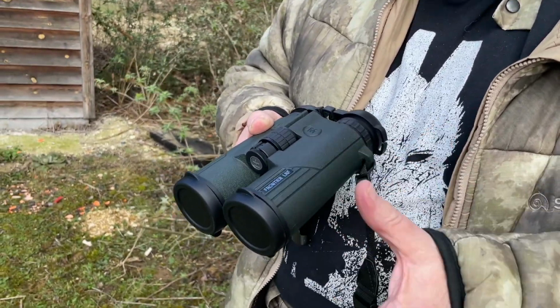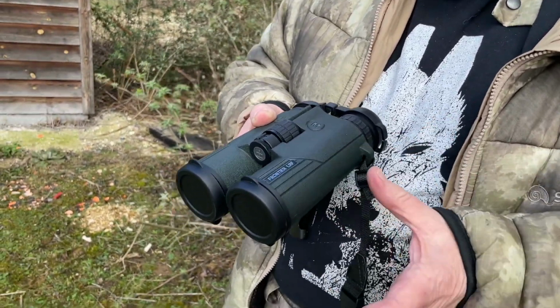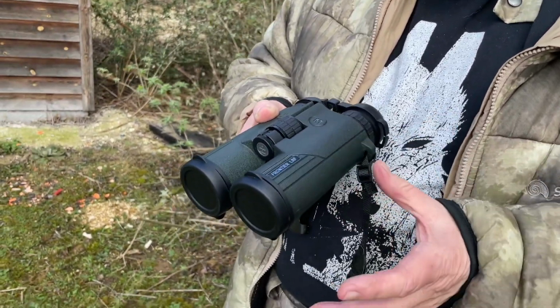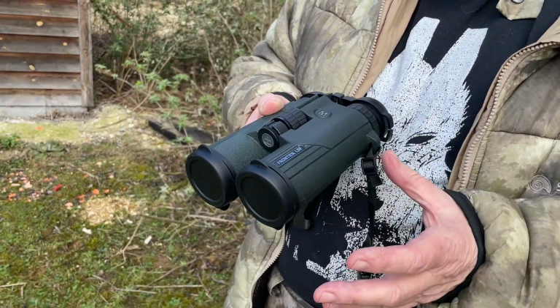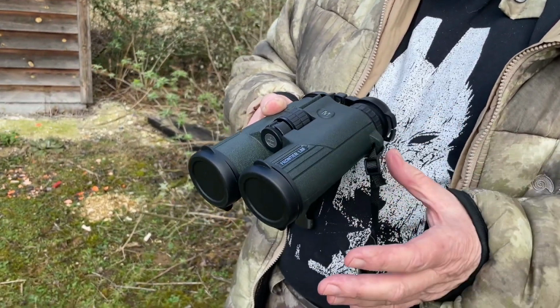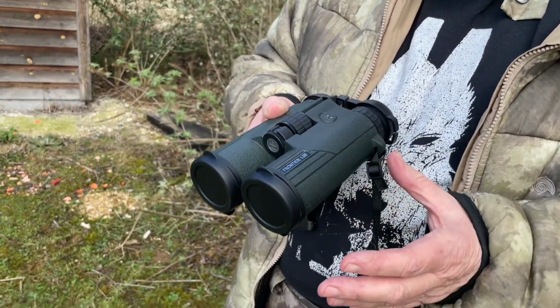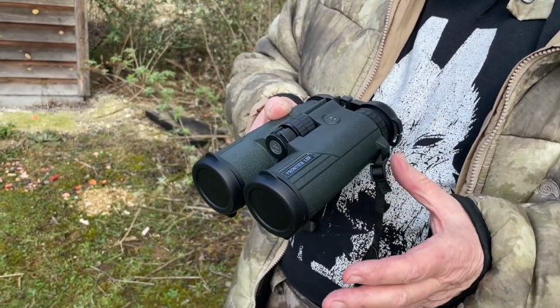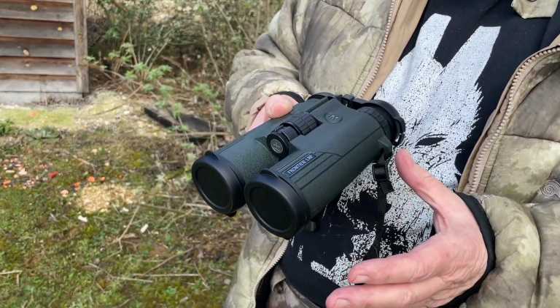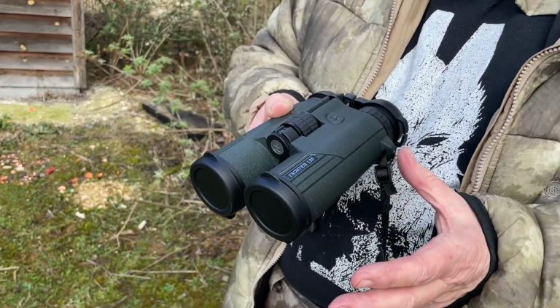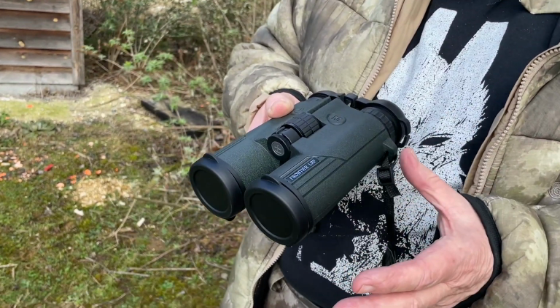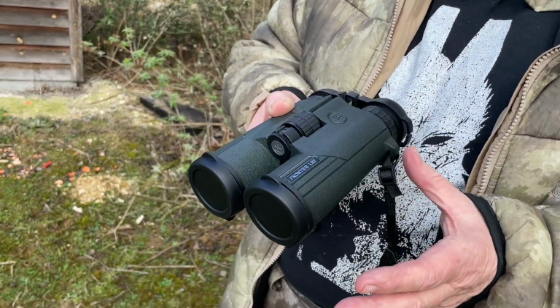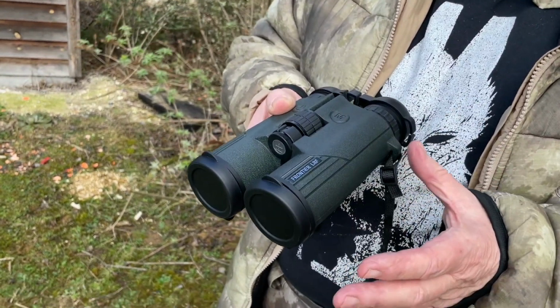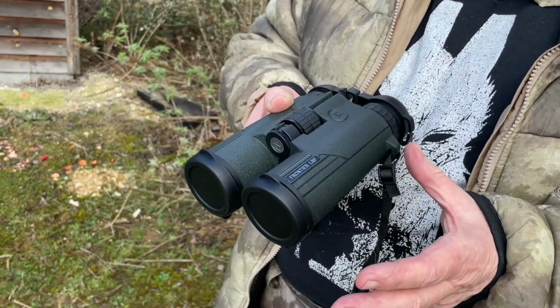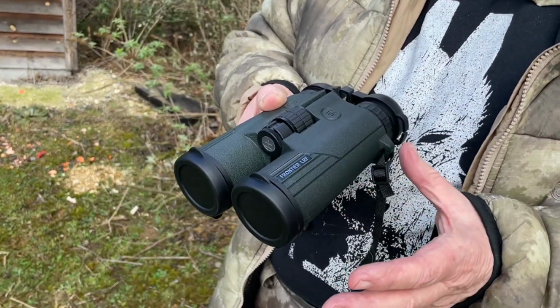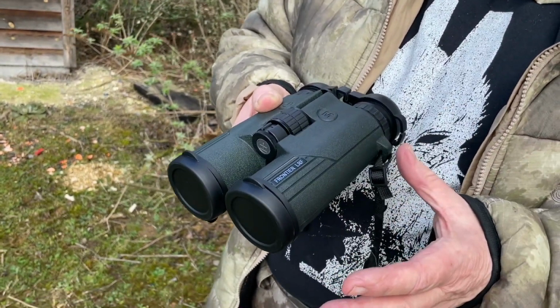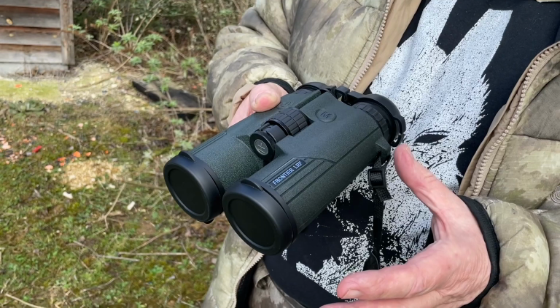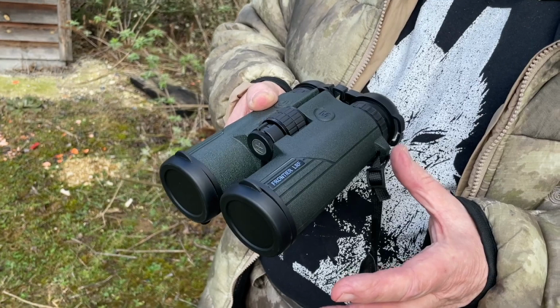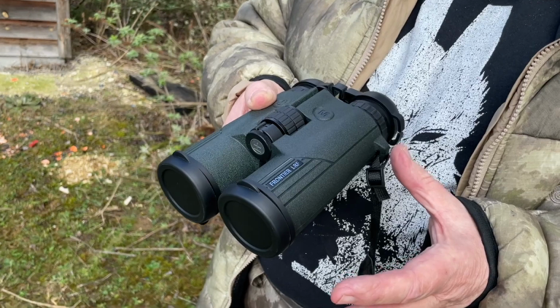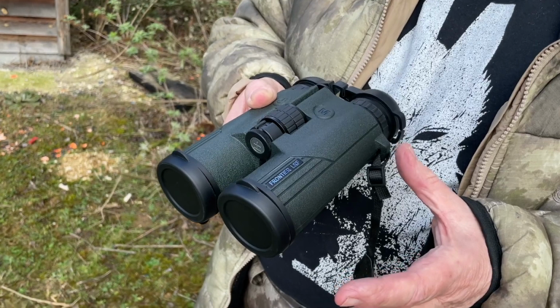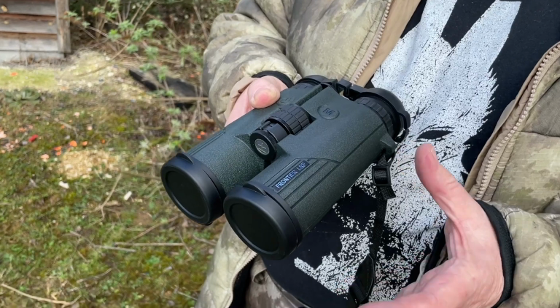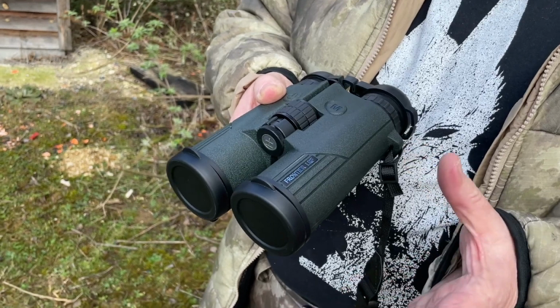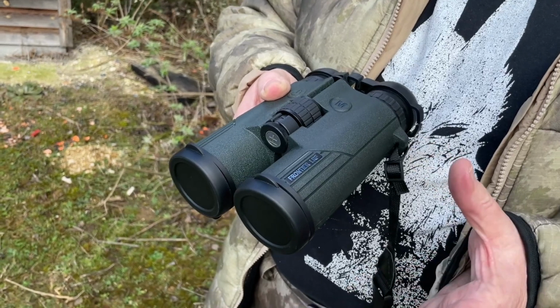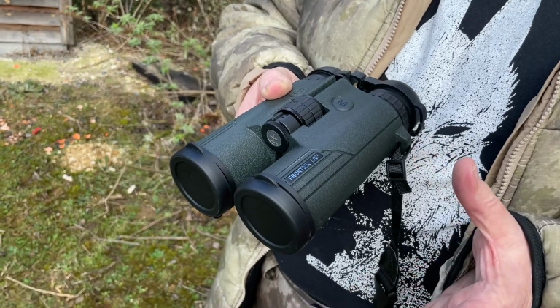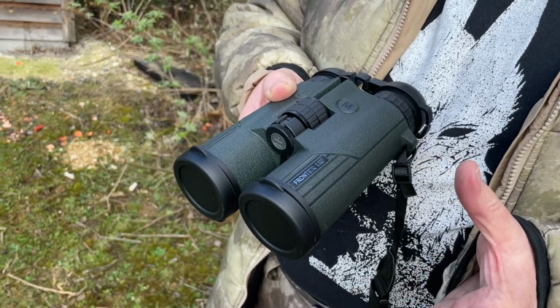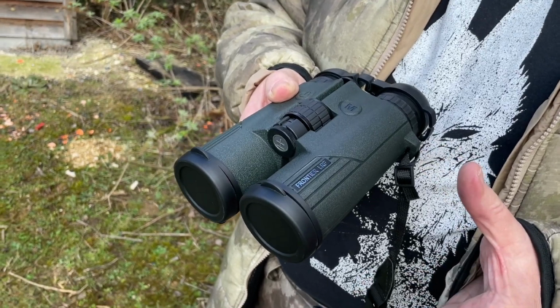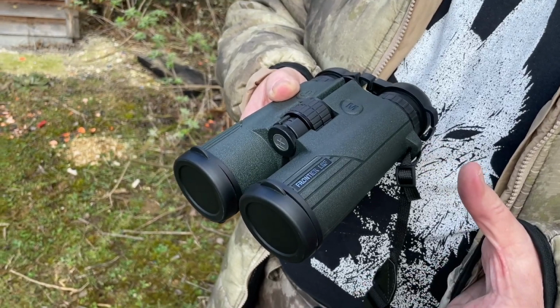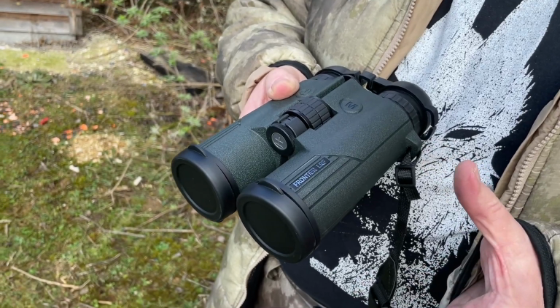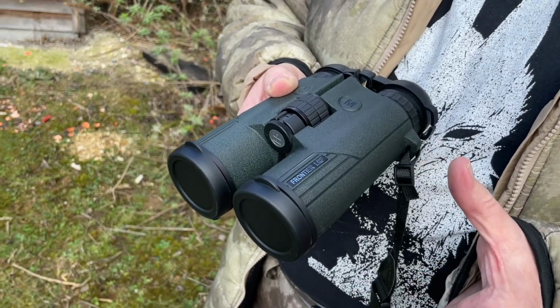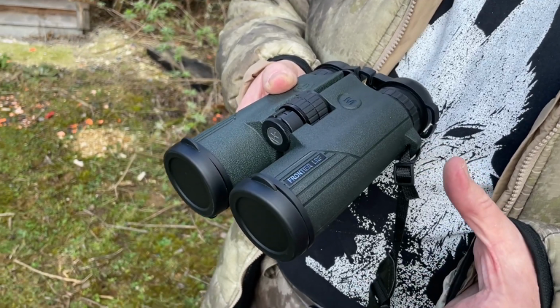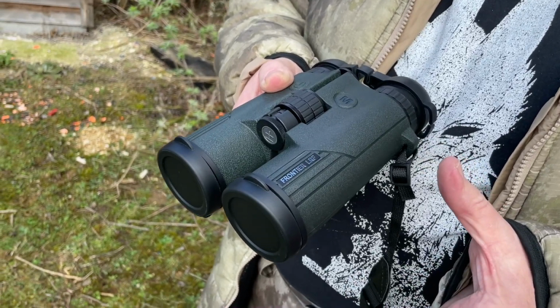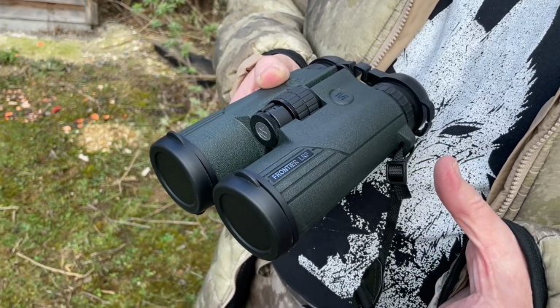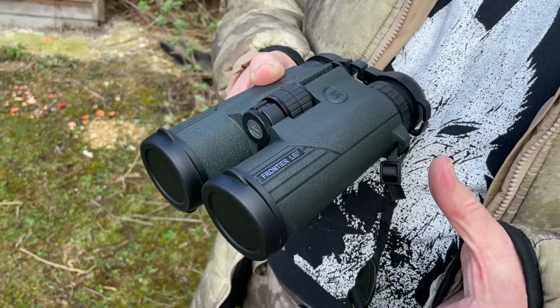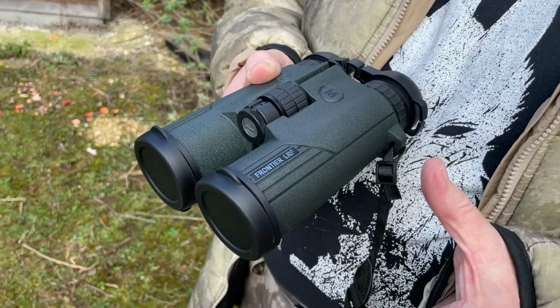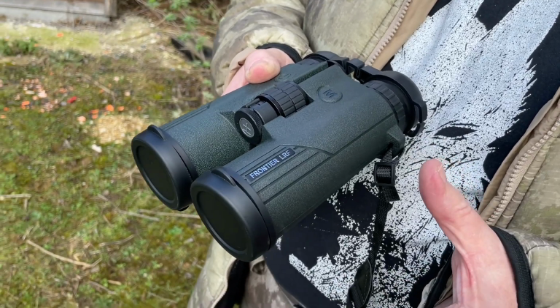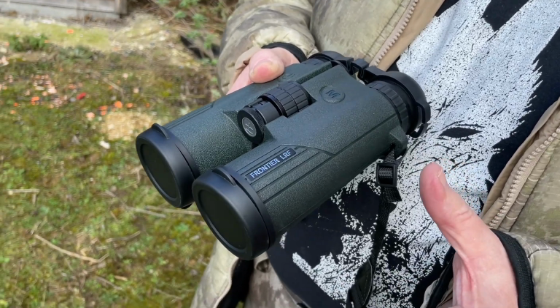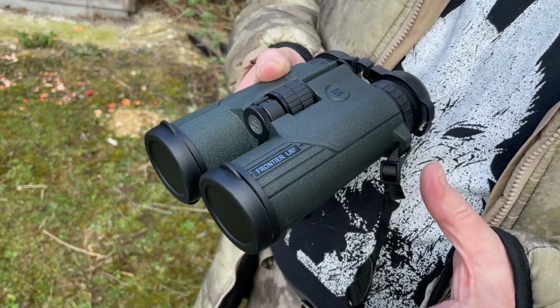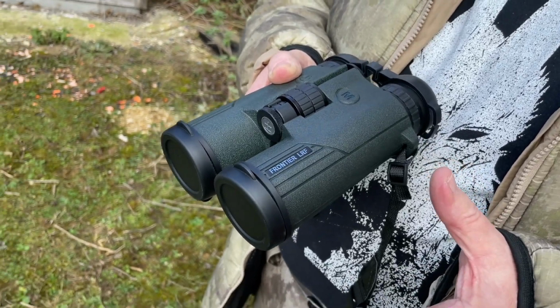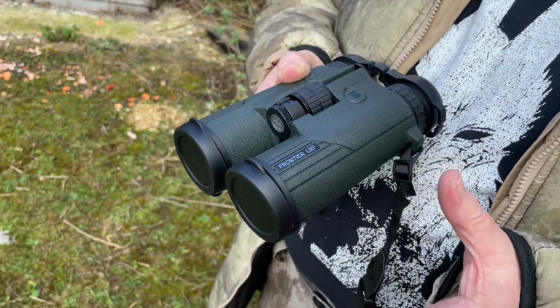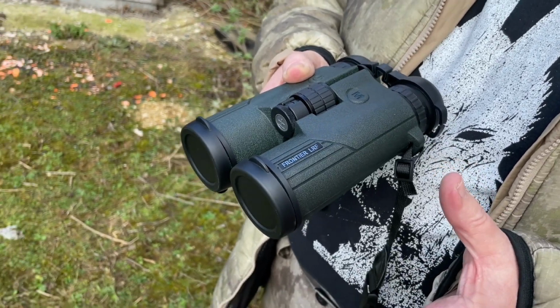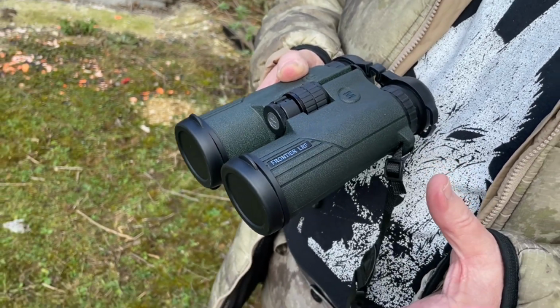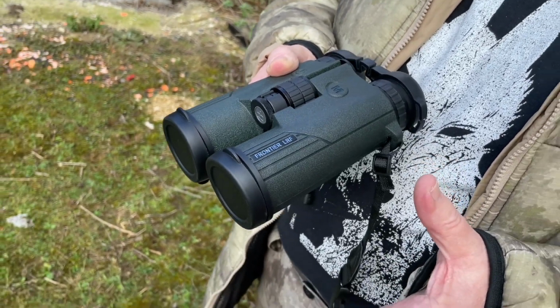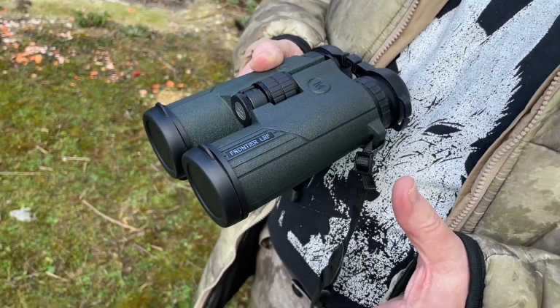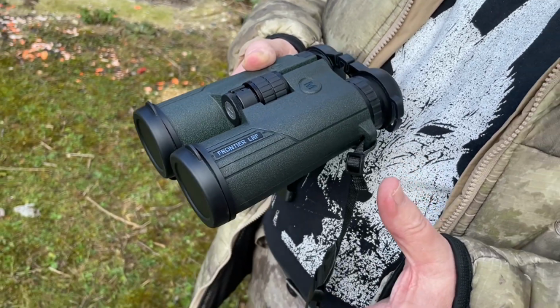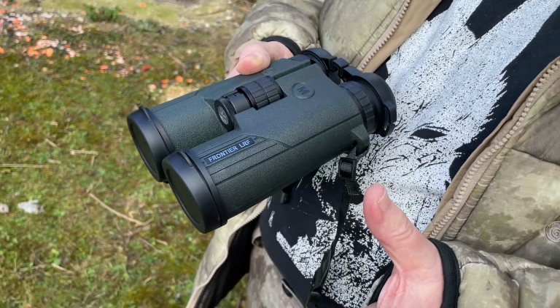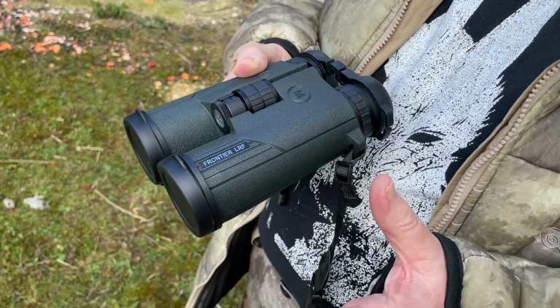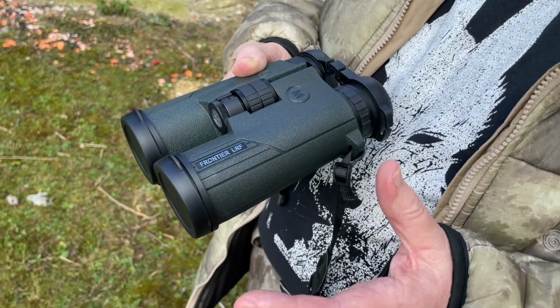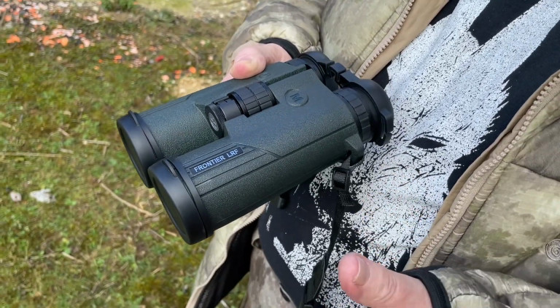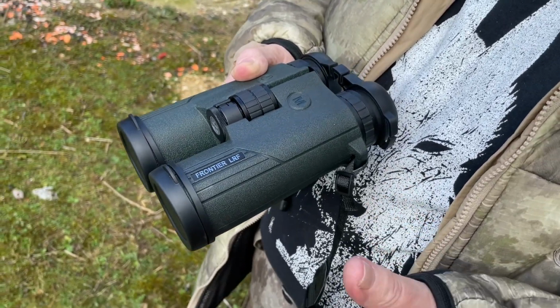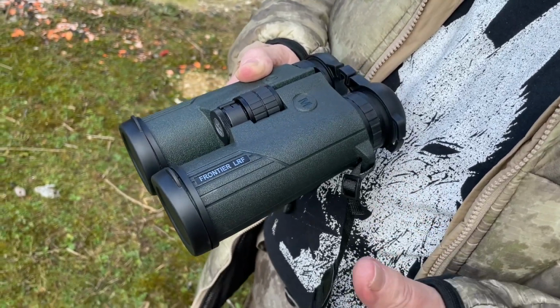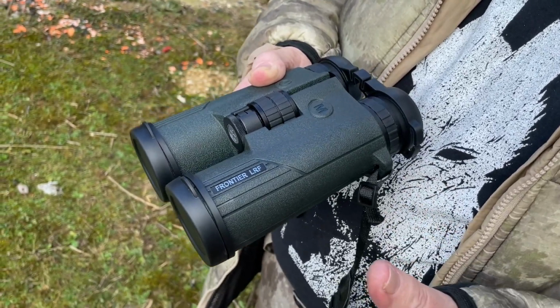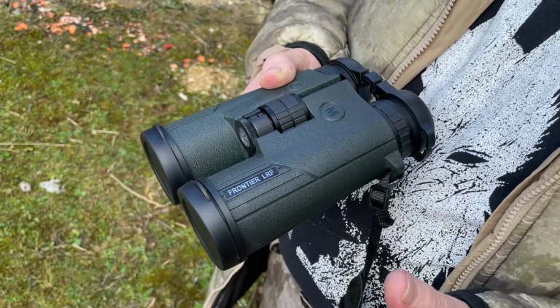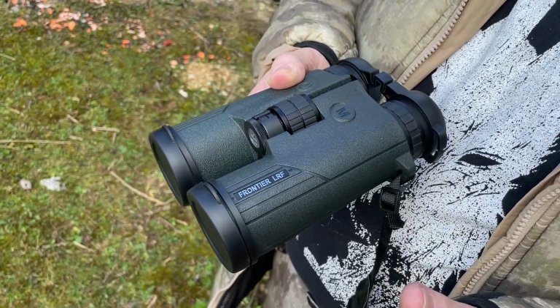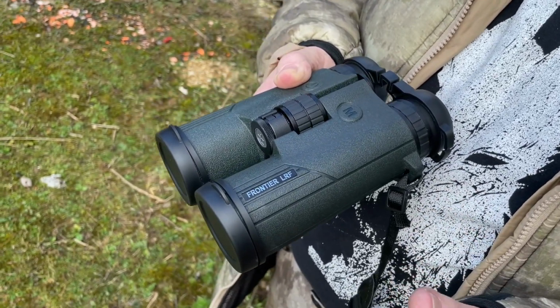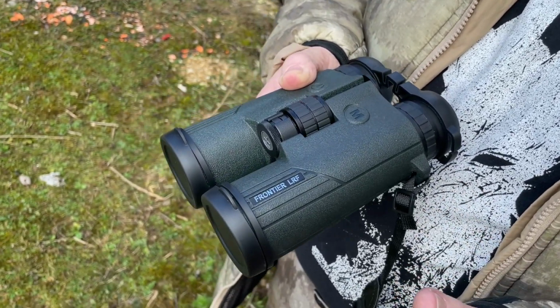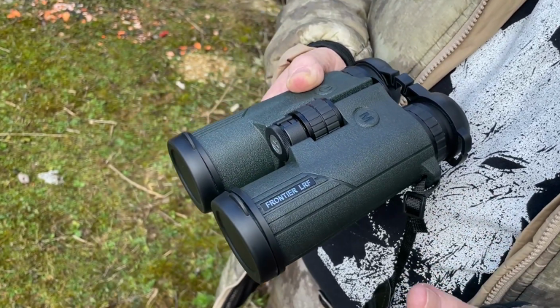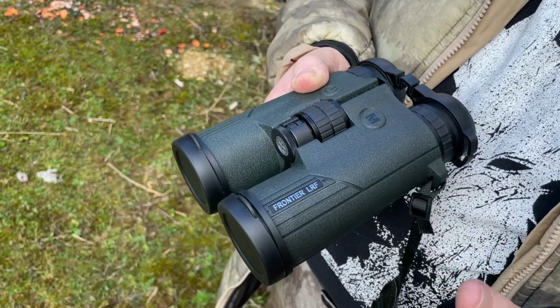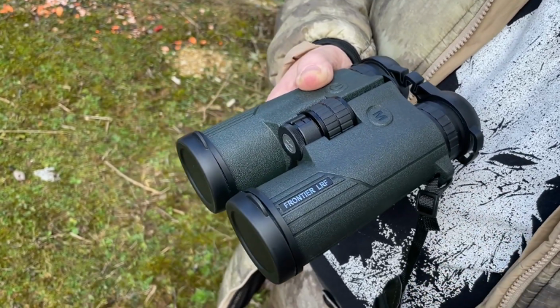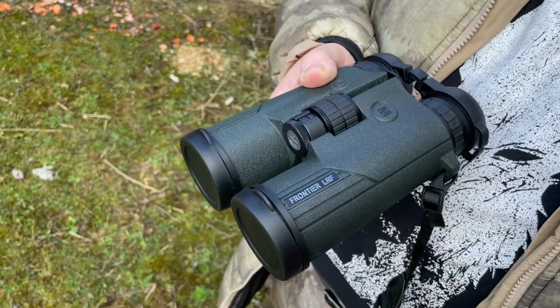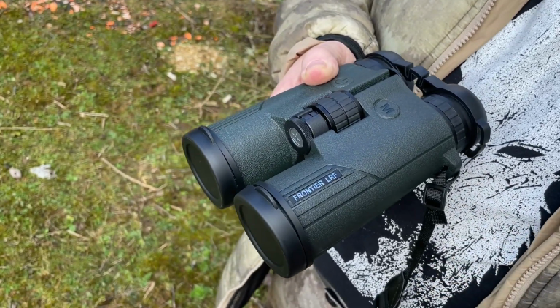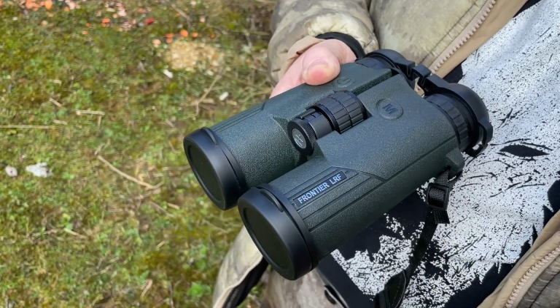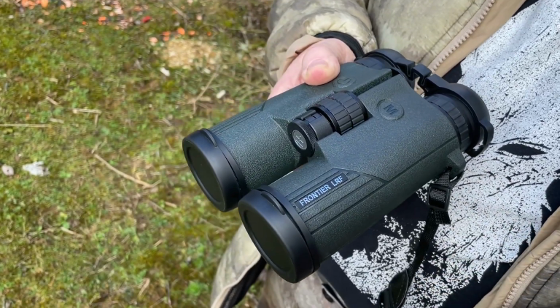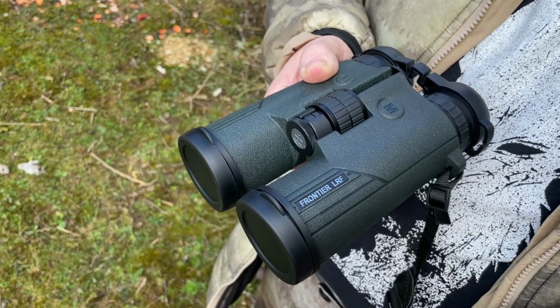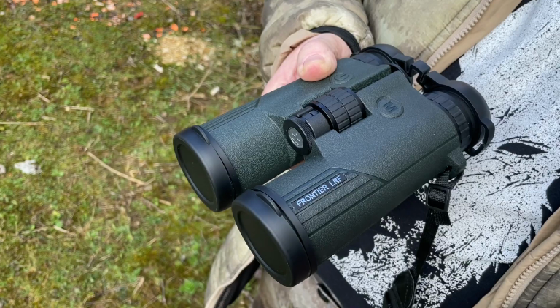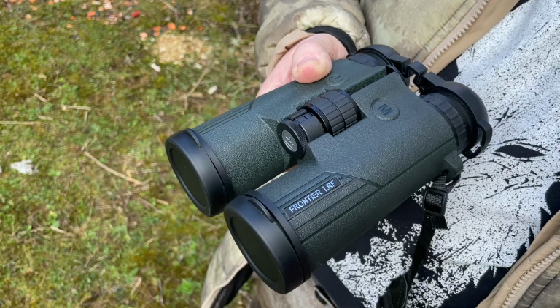They're slightly more compact, and they weigh 35 ounces, where the 10x42s weigh 37 ounces. Not a lot in it, really.